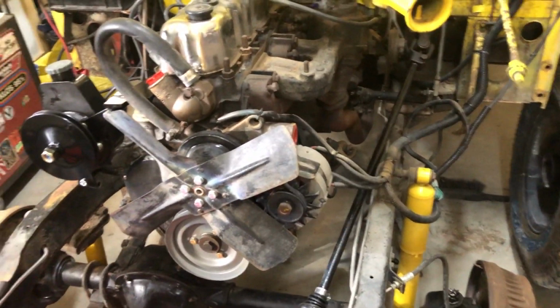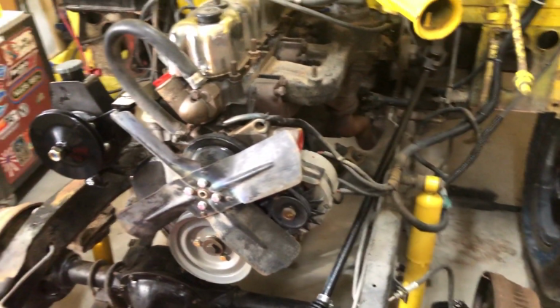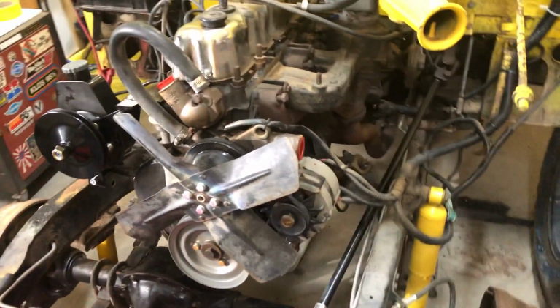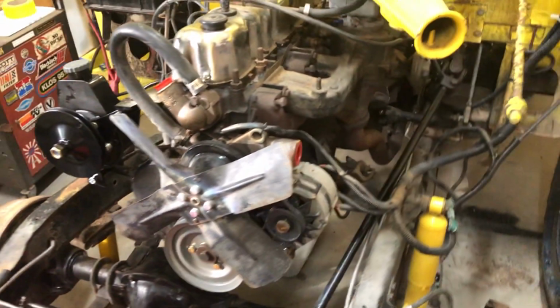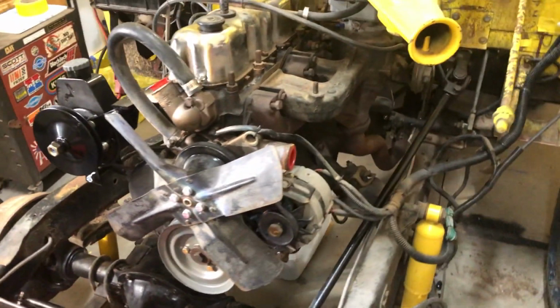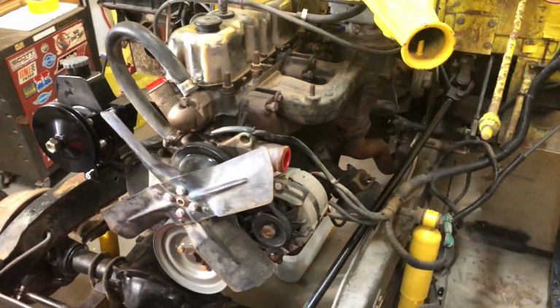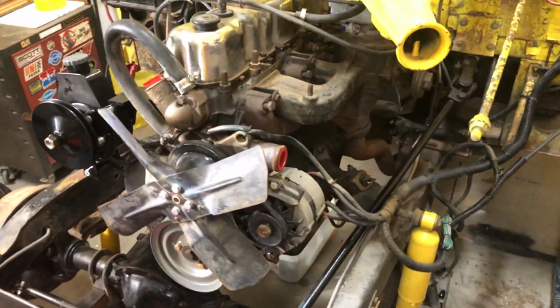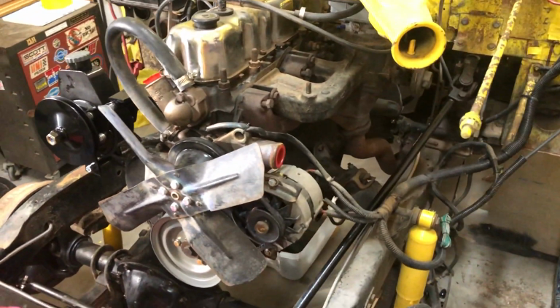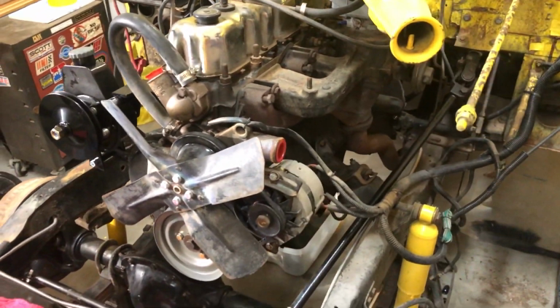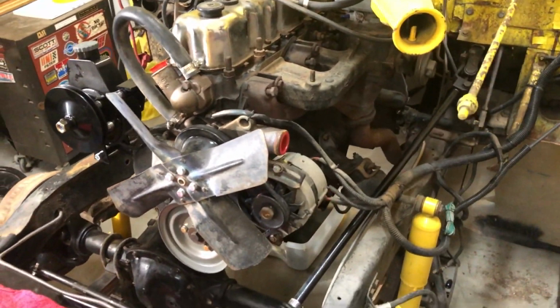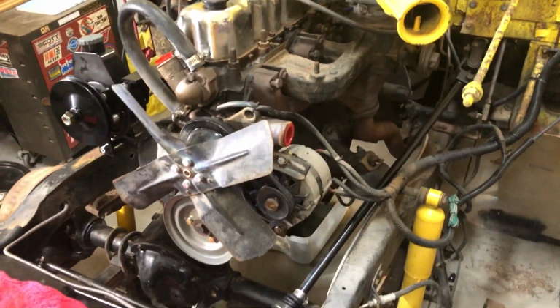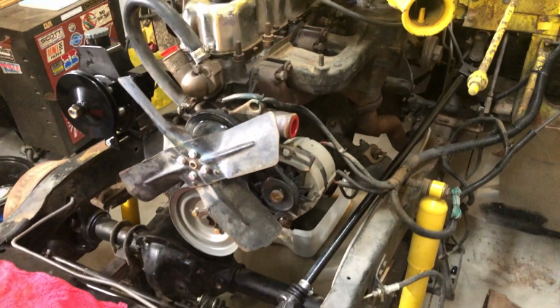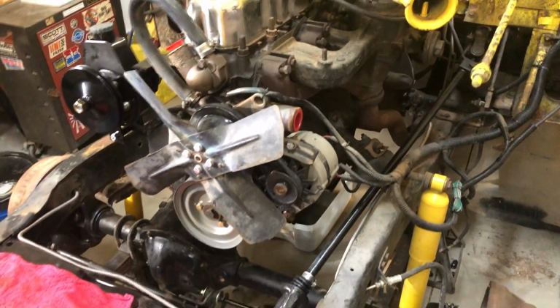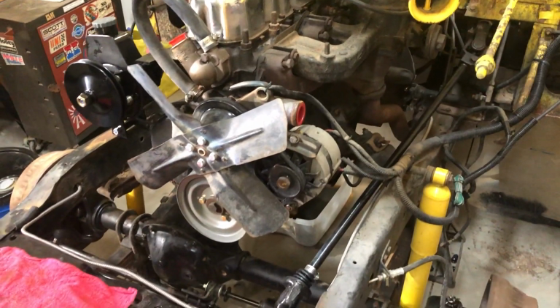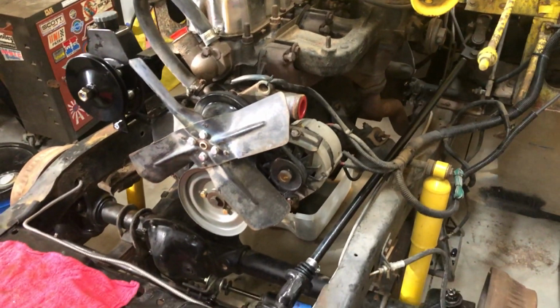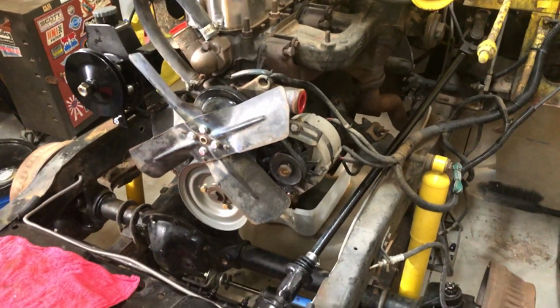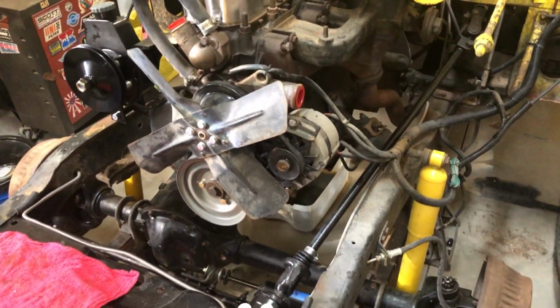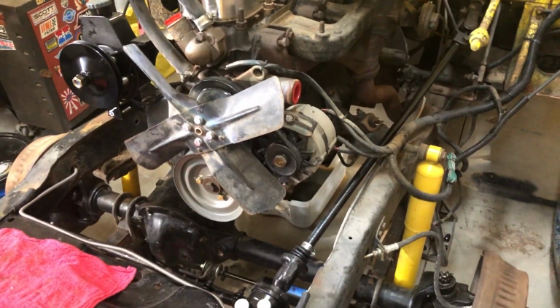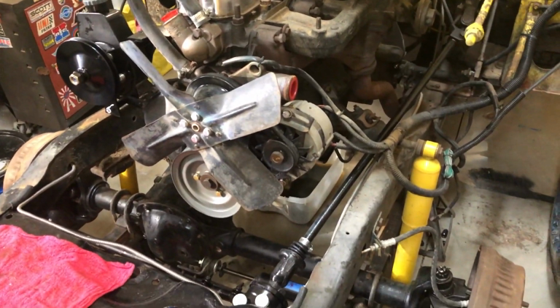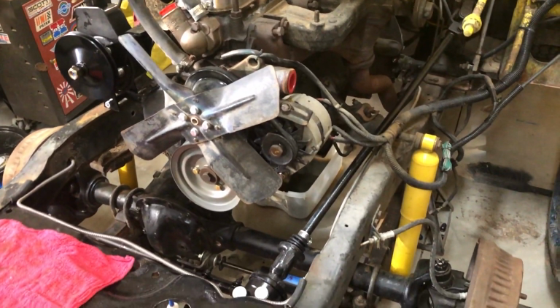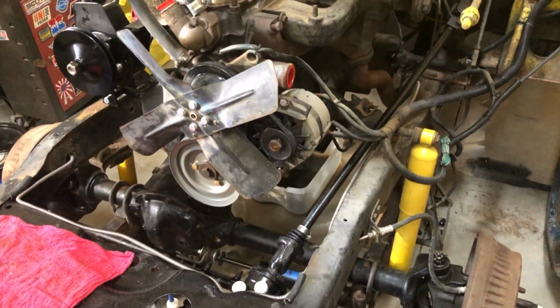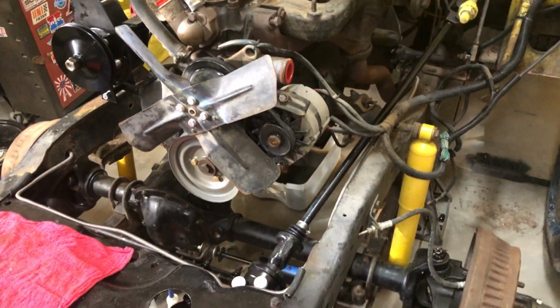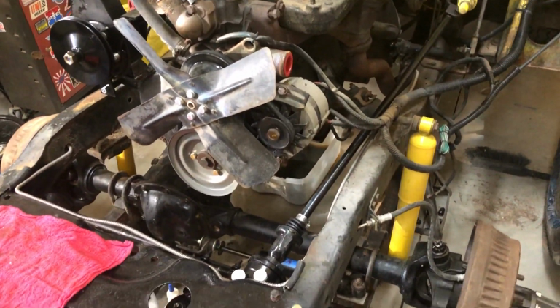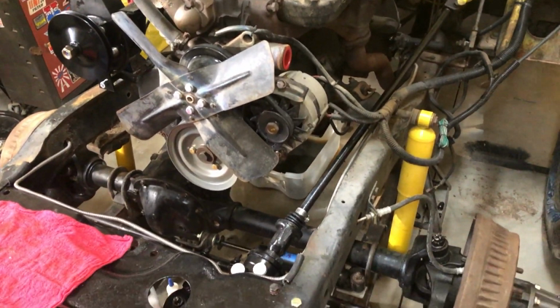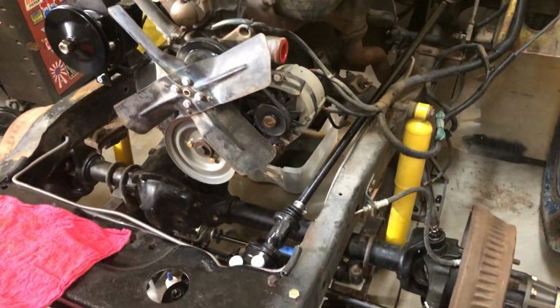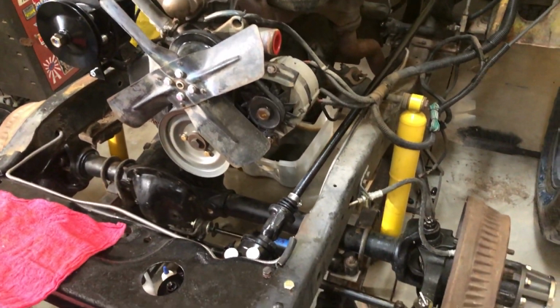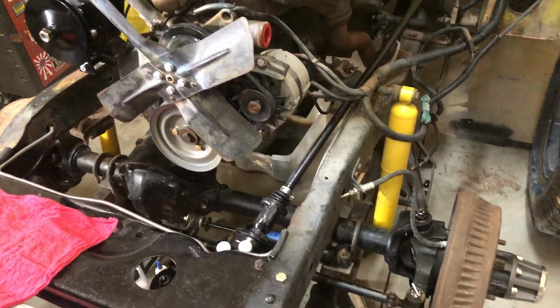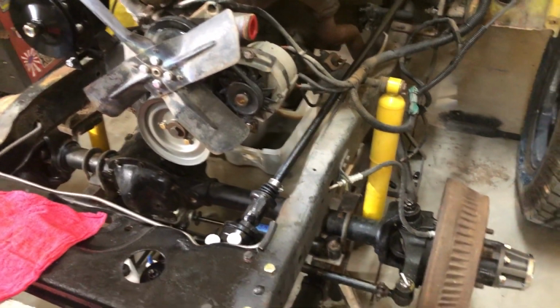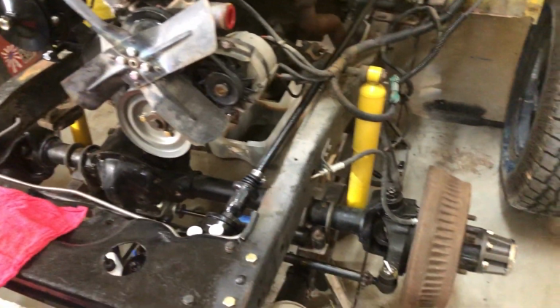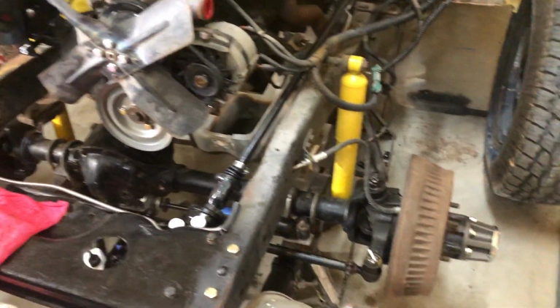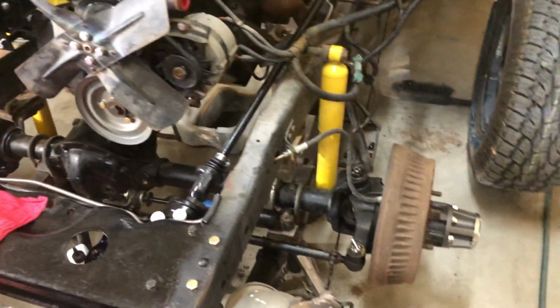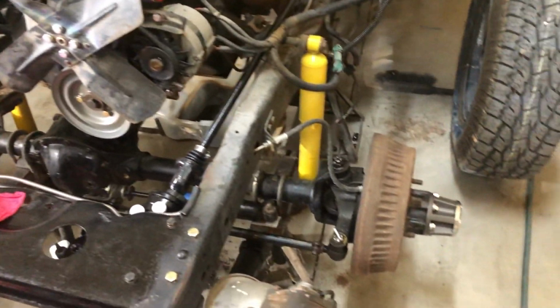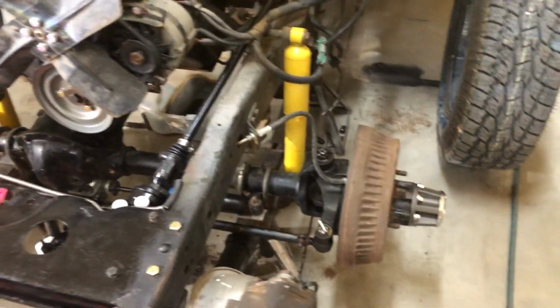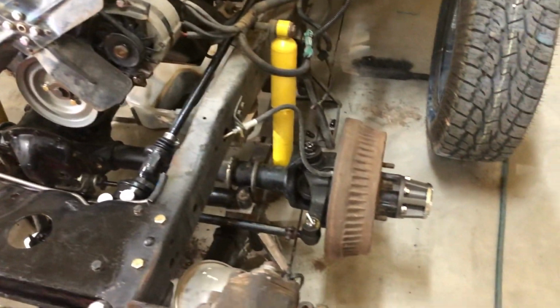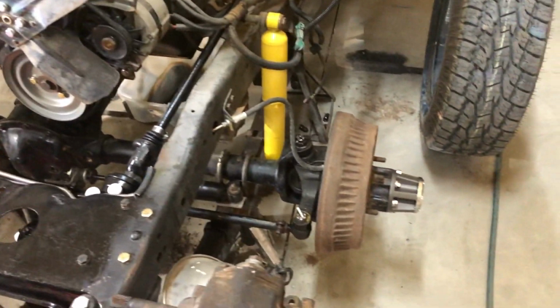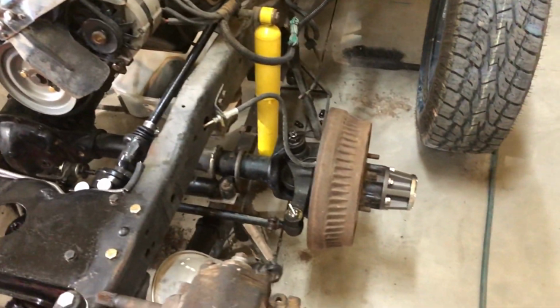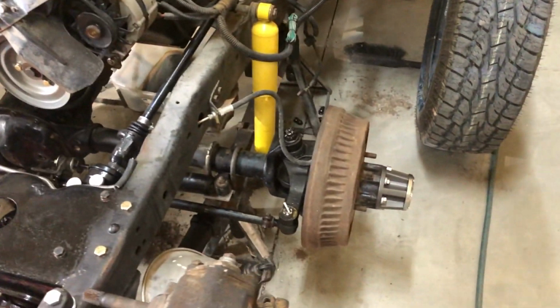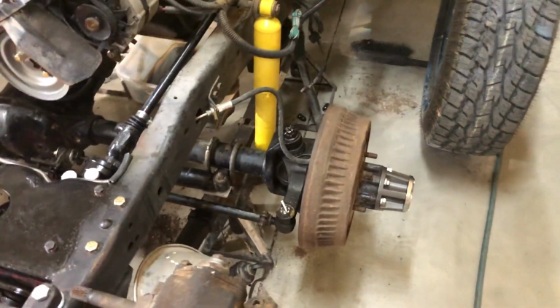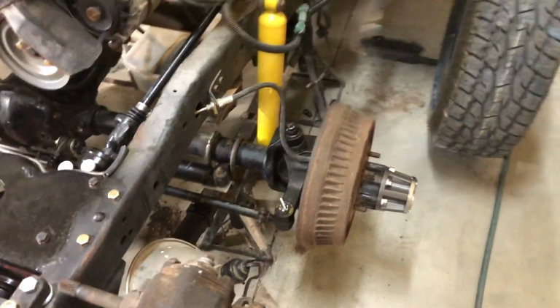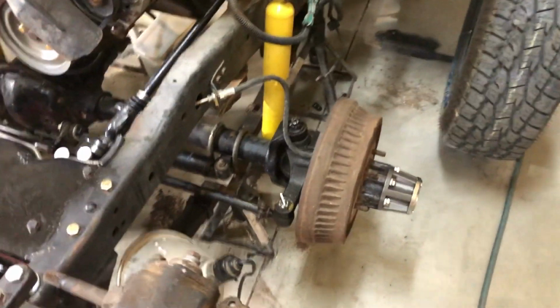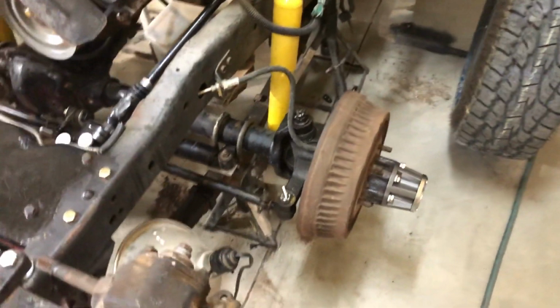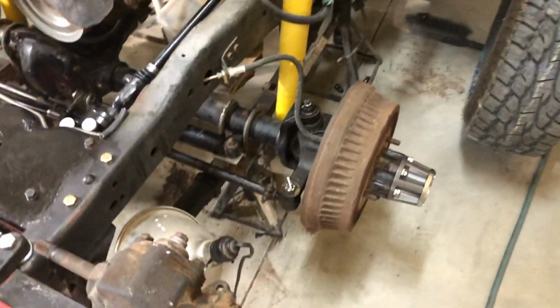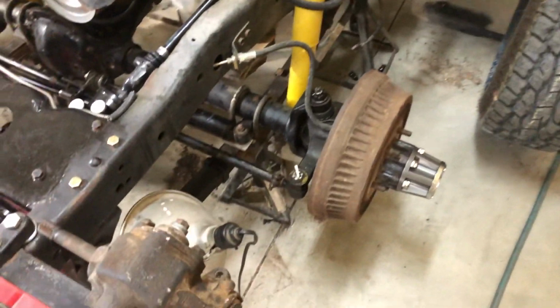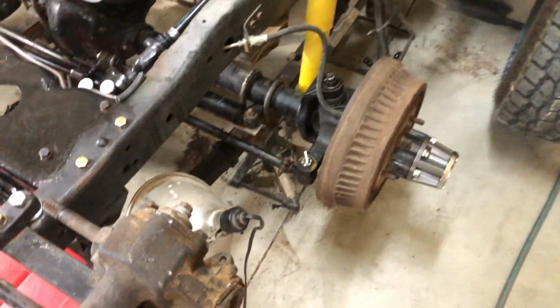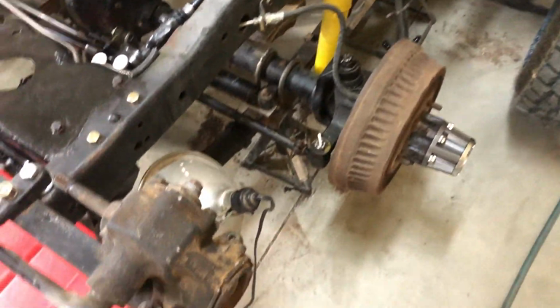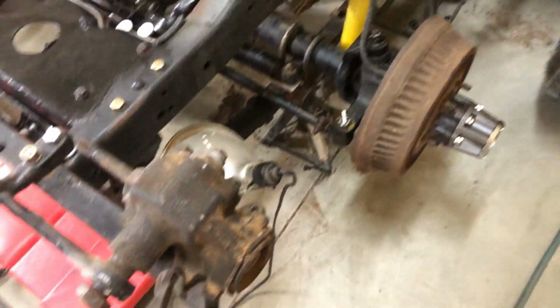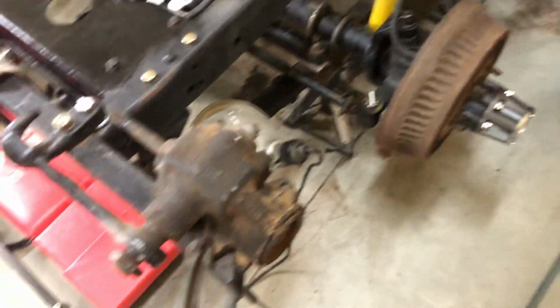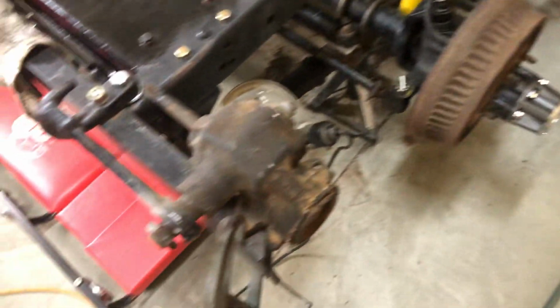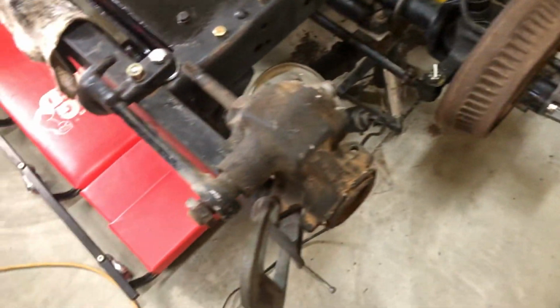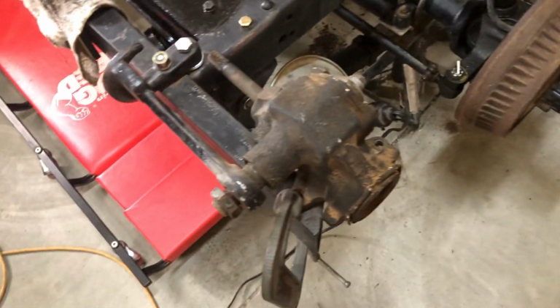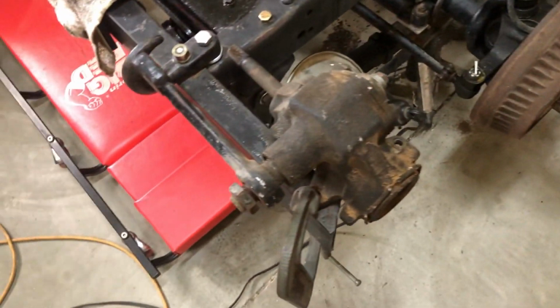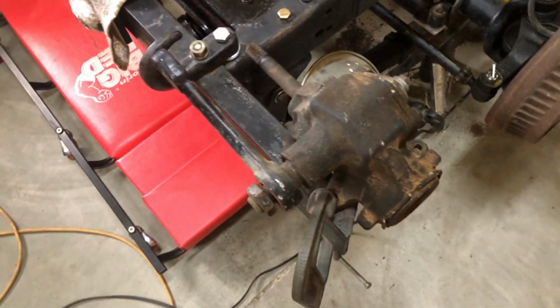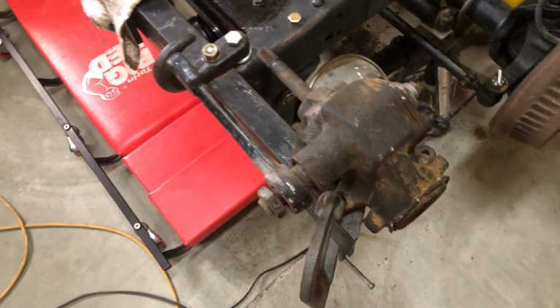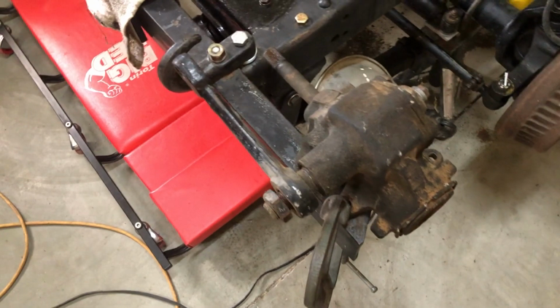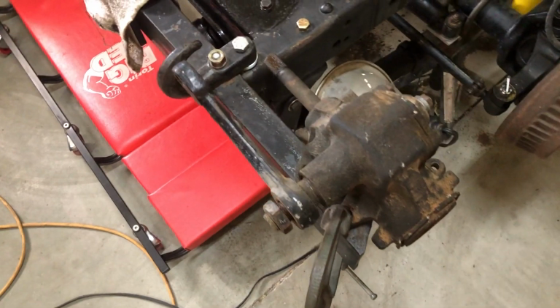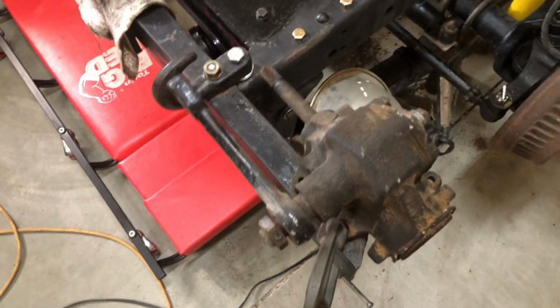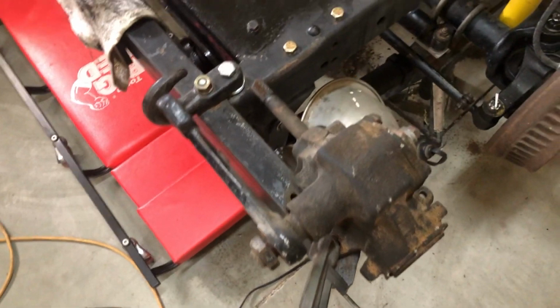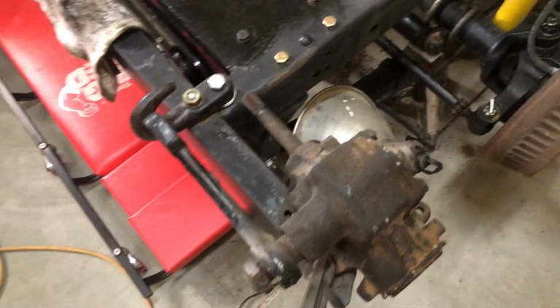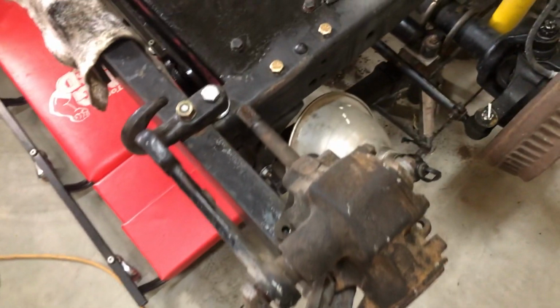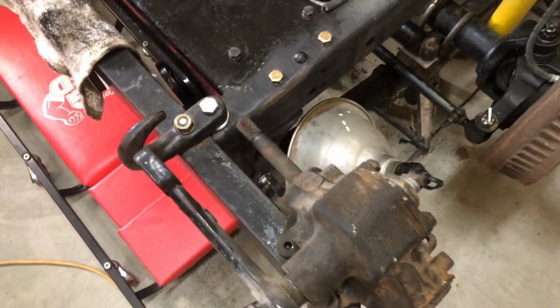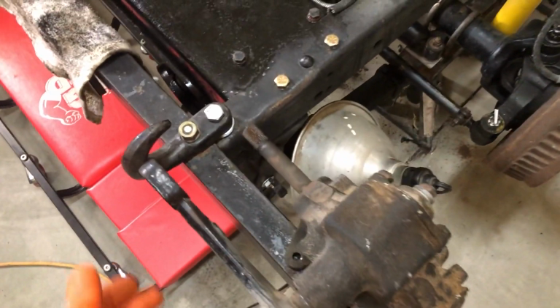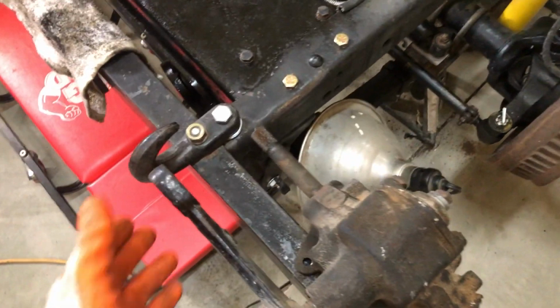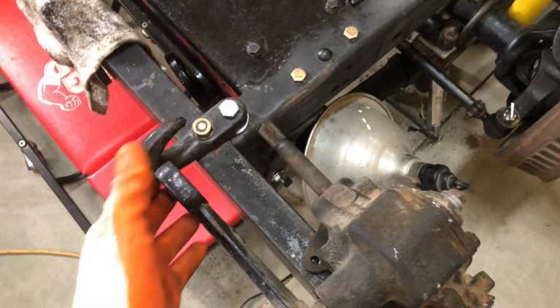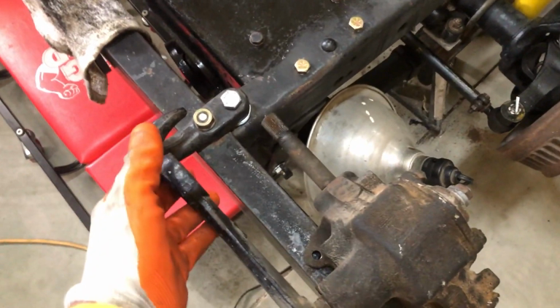Anyhow, it's time to put this pig back together. Can't wait to go take it for a test drive. Here's the manual steering box.